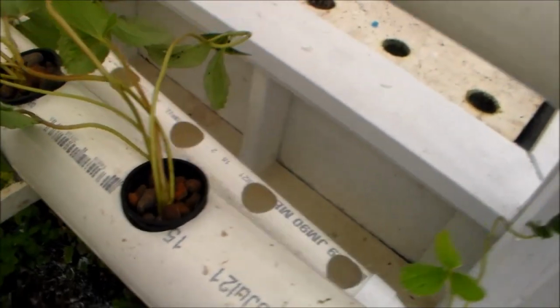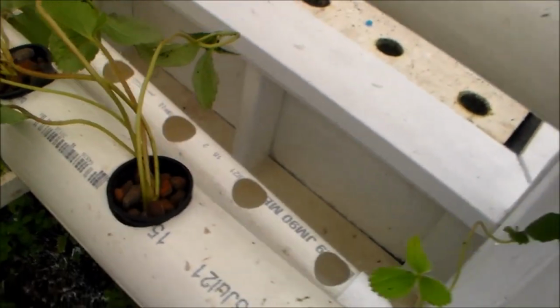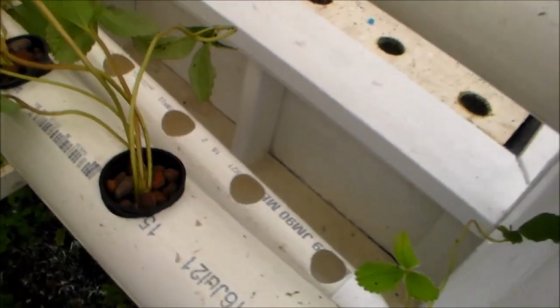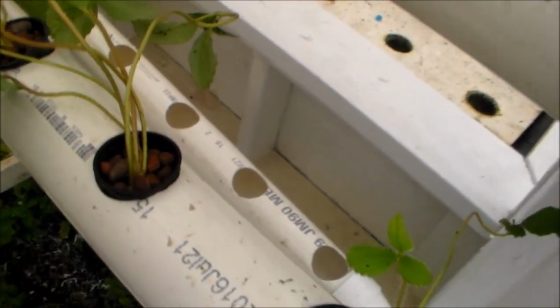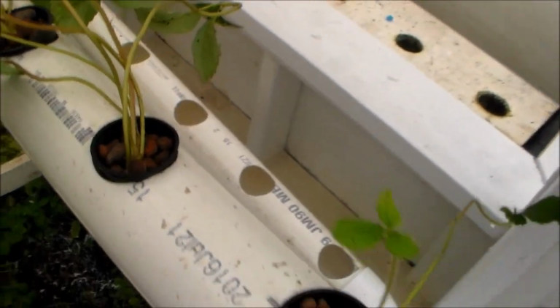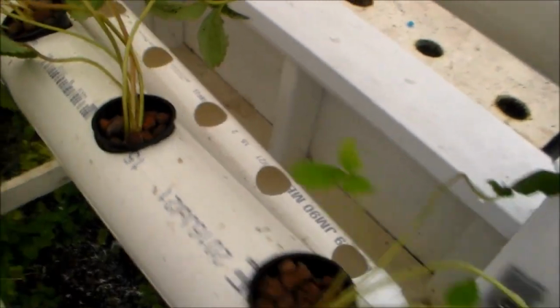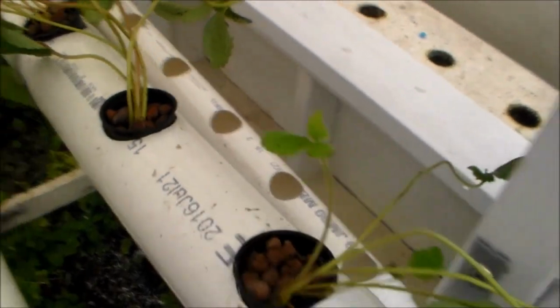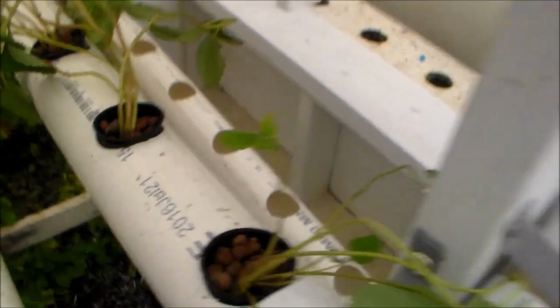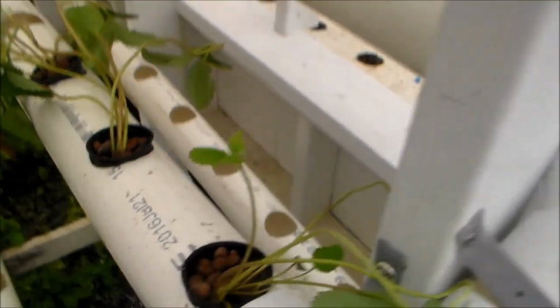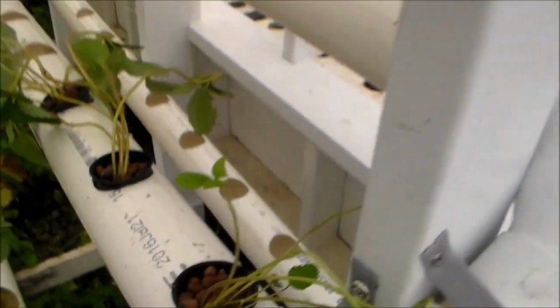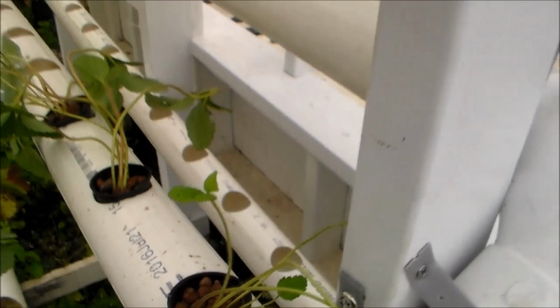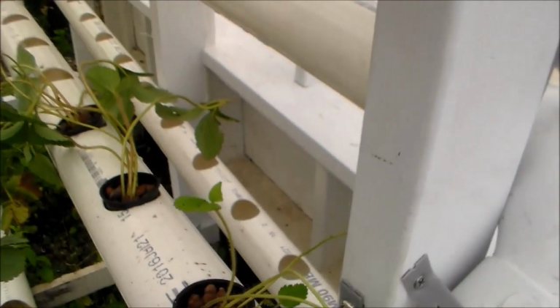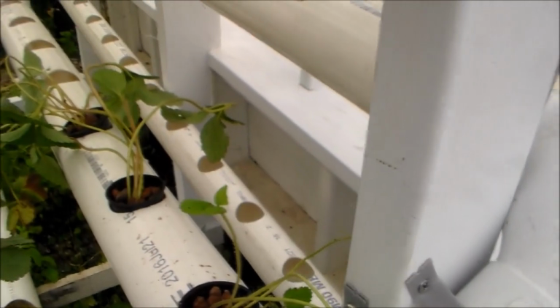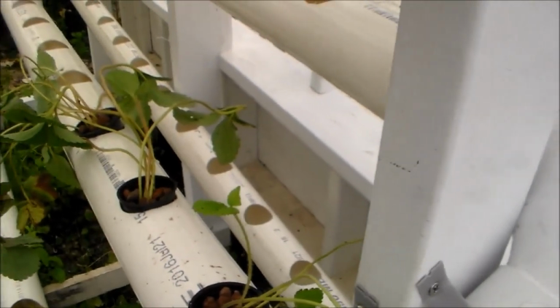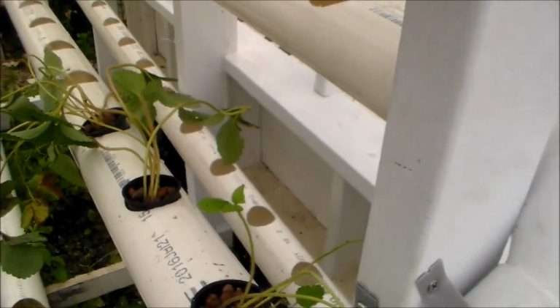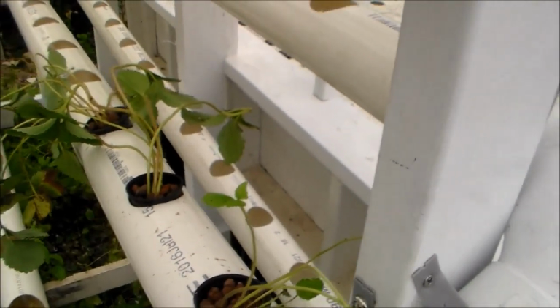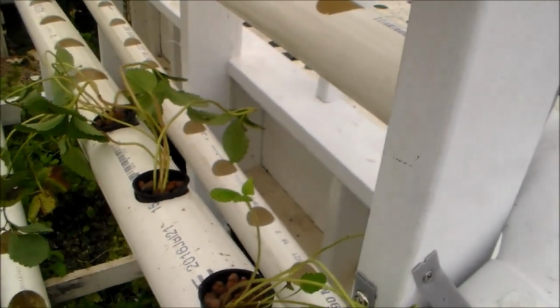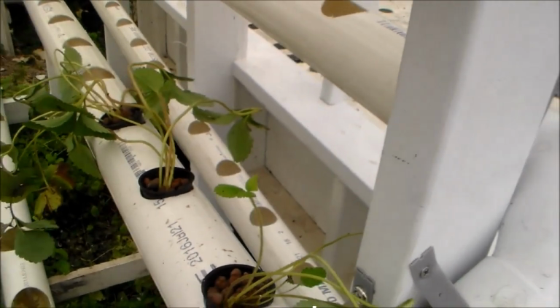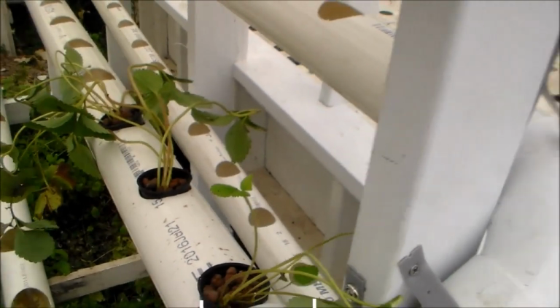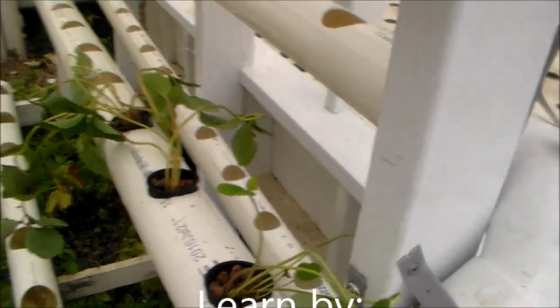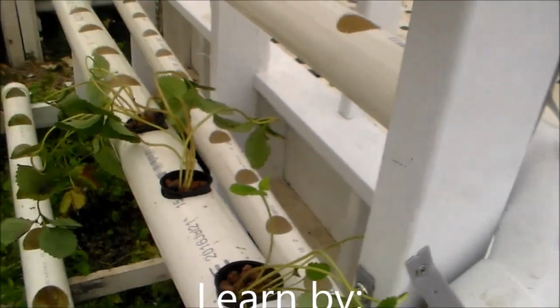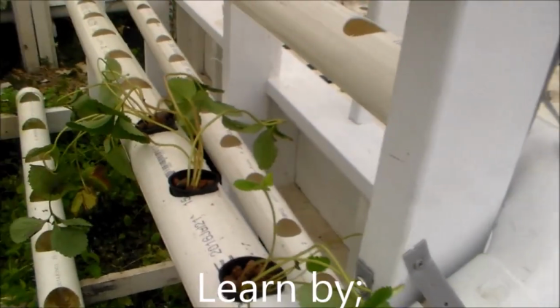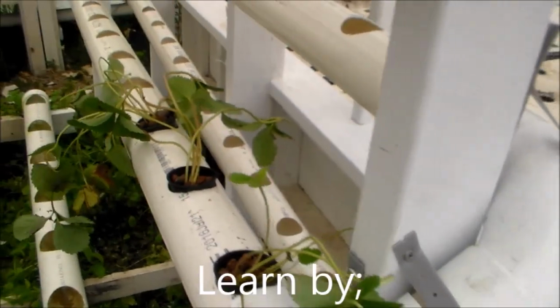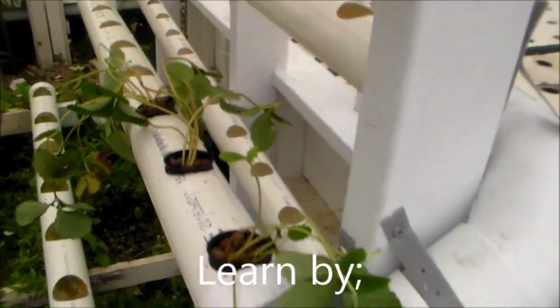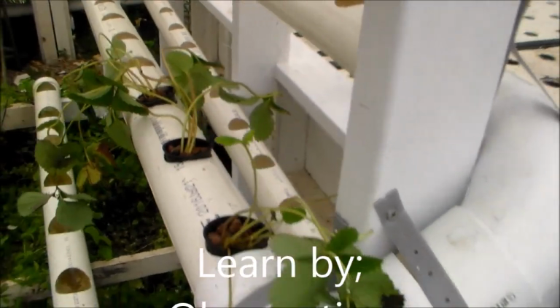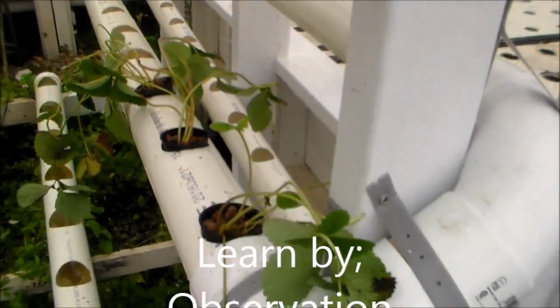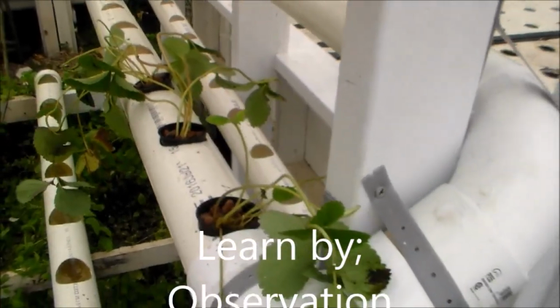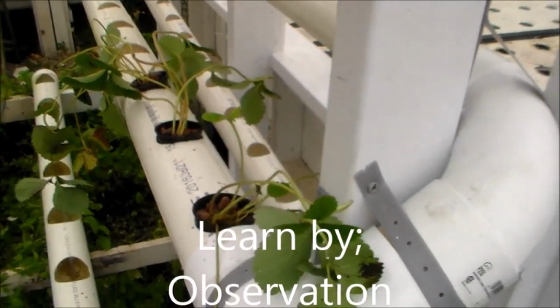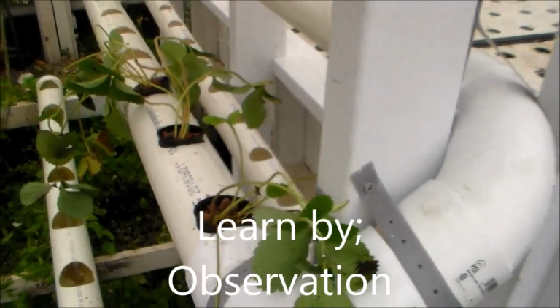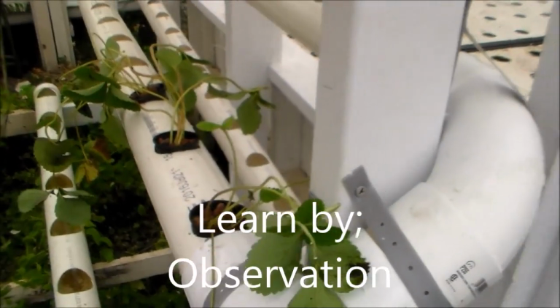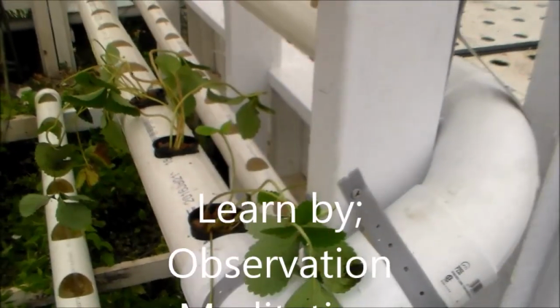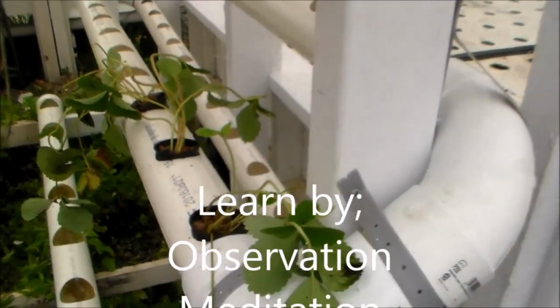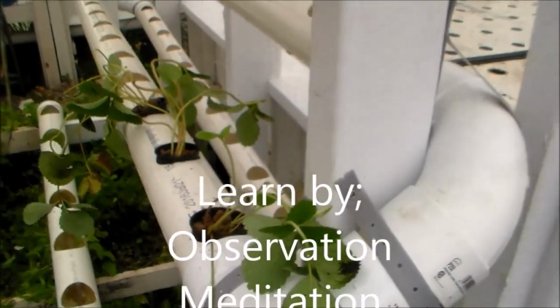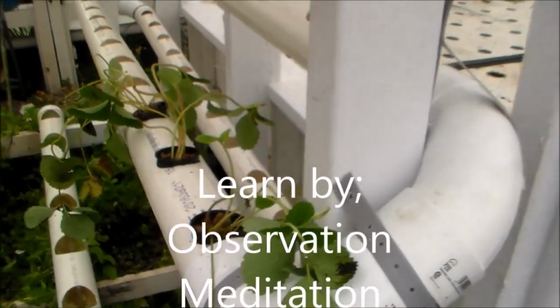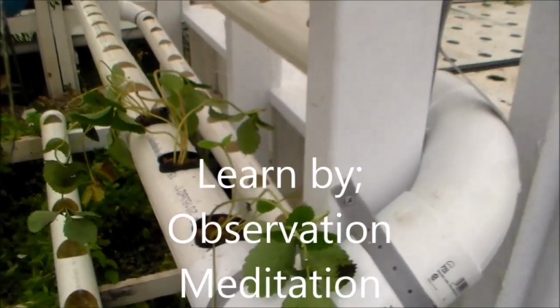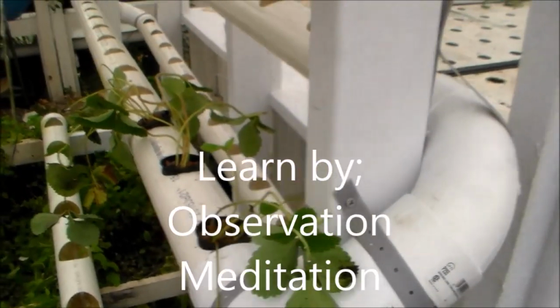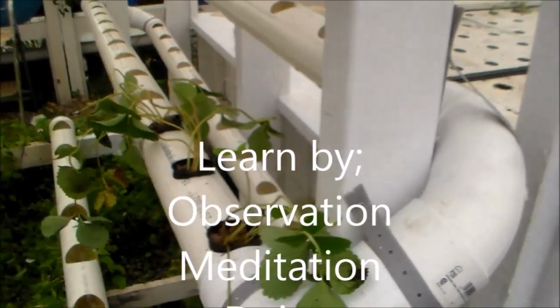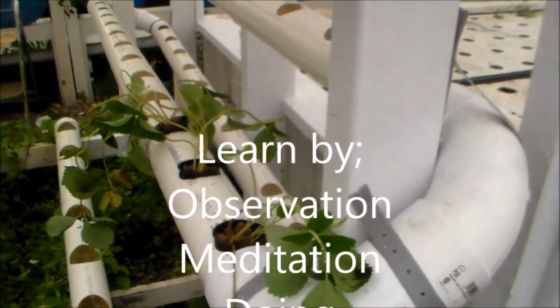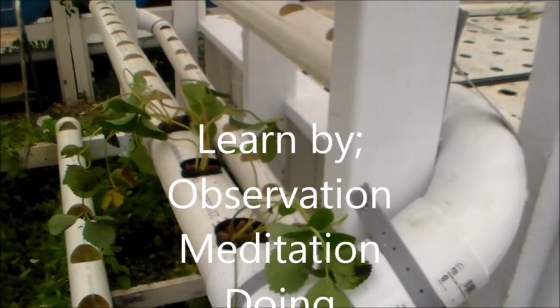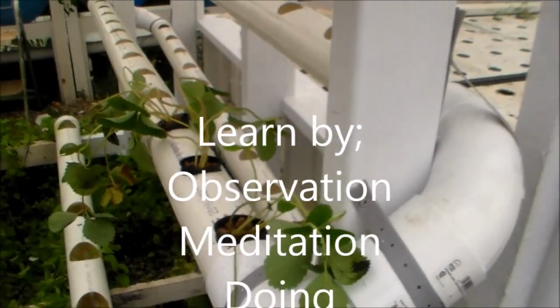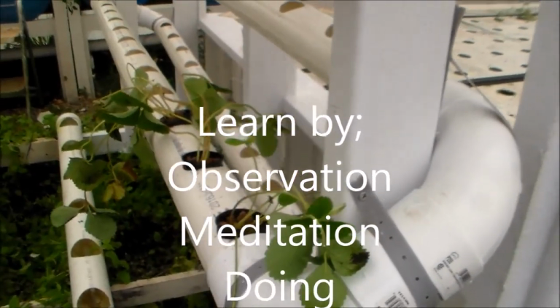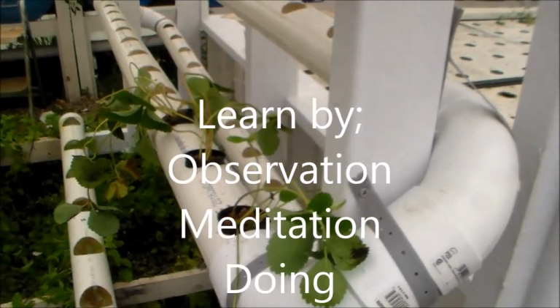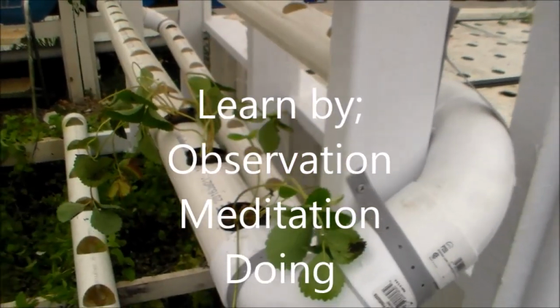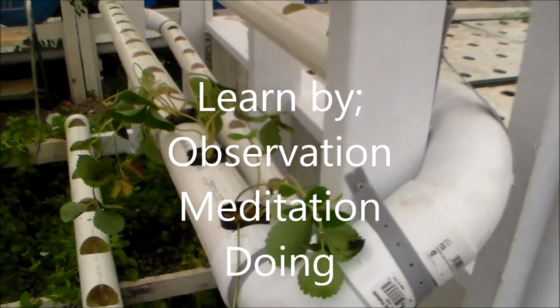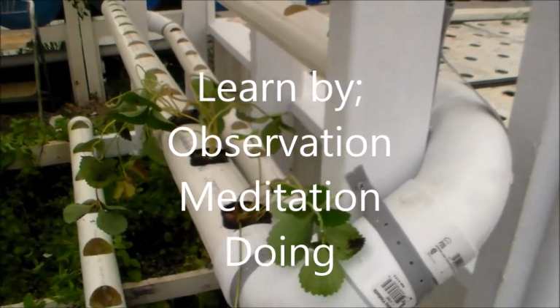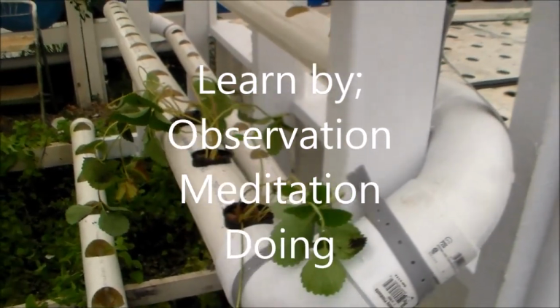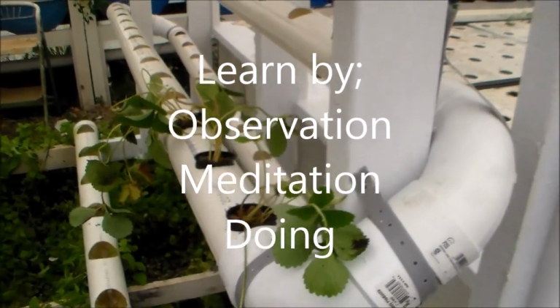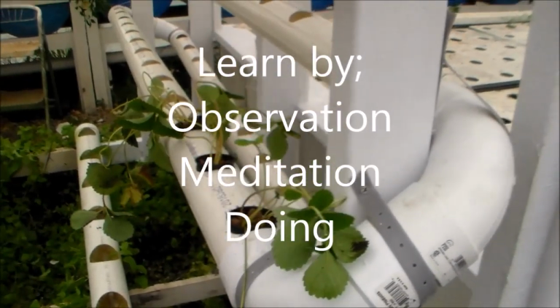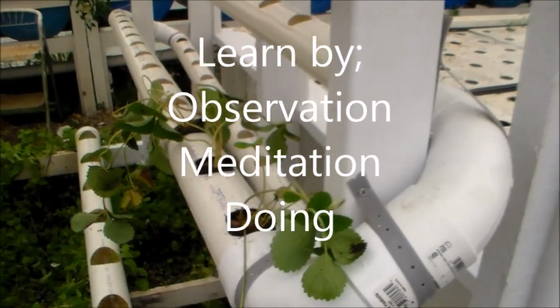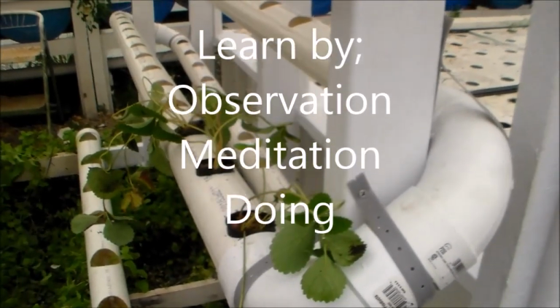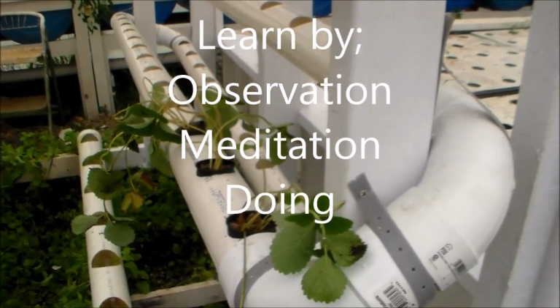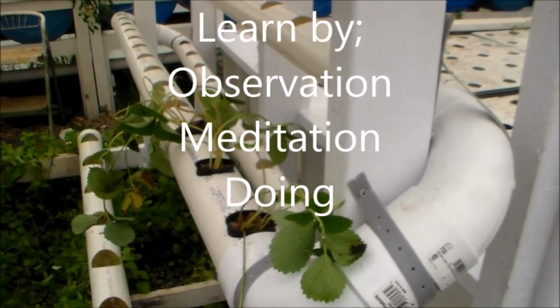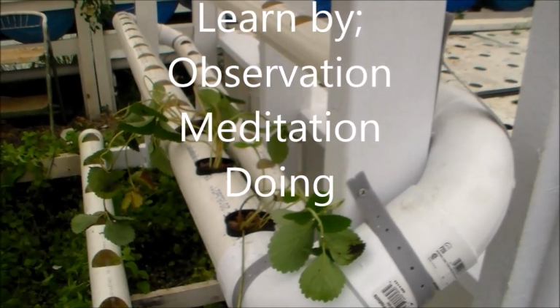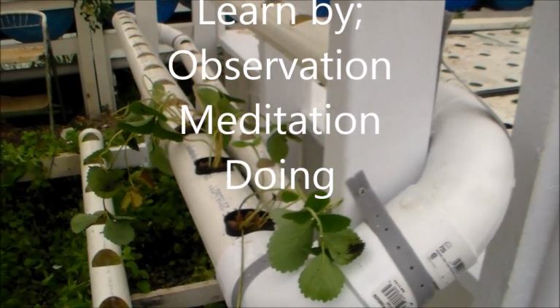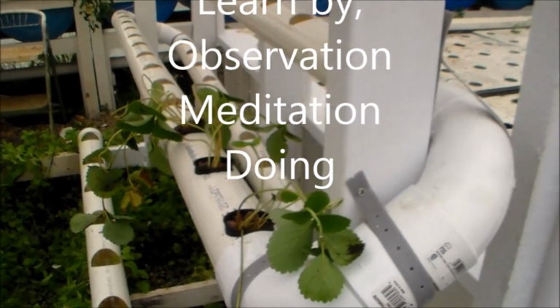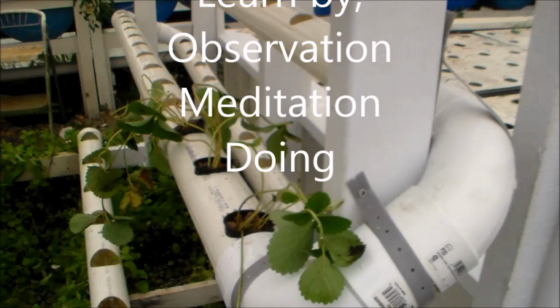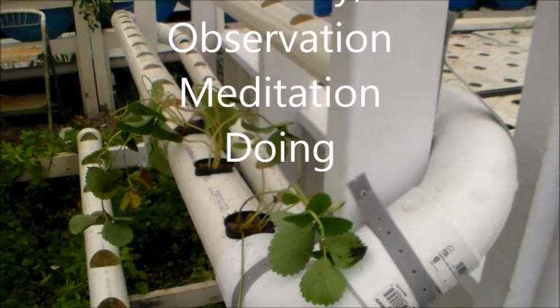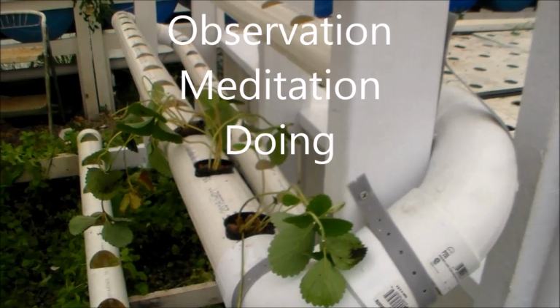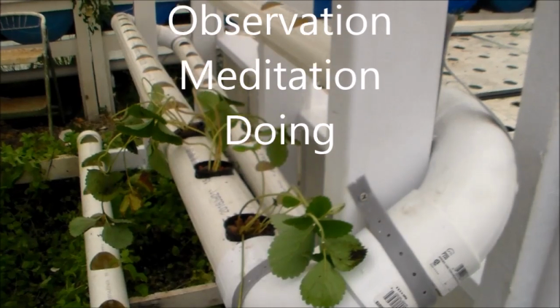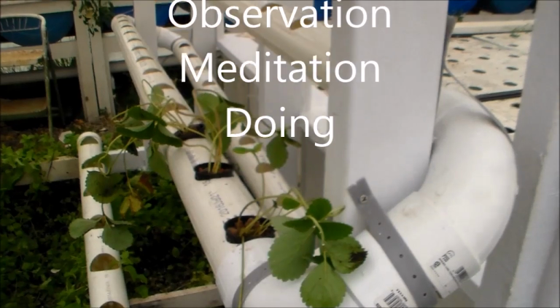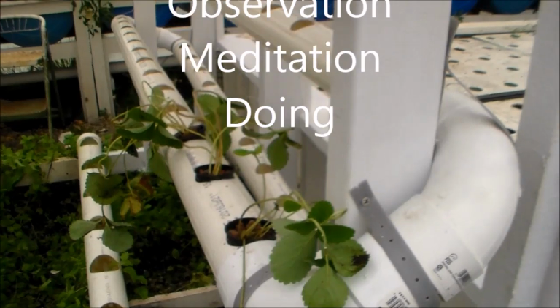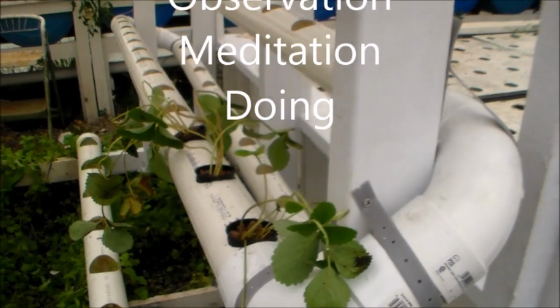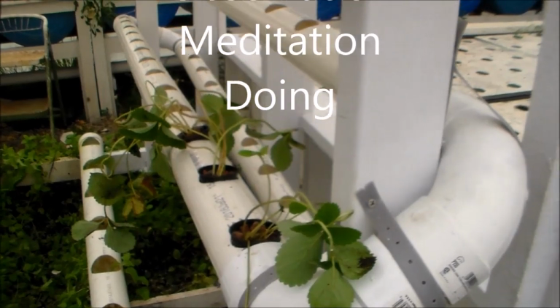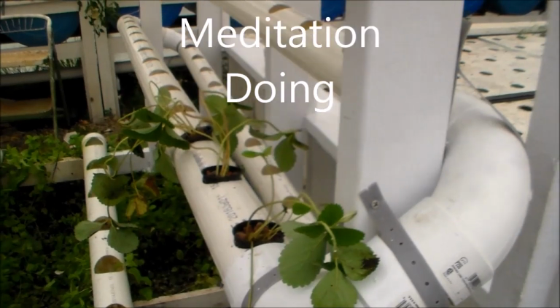Now we just need 83 more of them in this wall. Thanks for watching, my friends — bye bye!